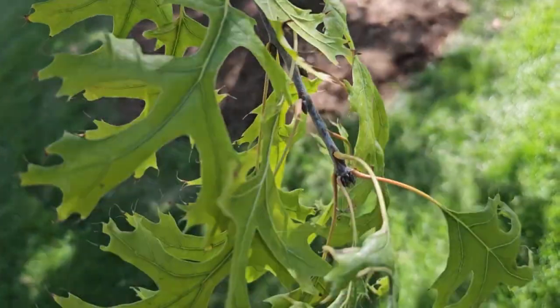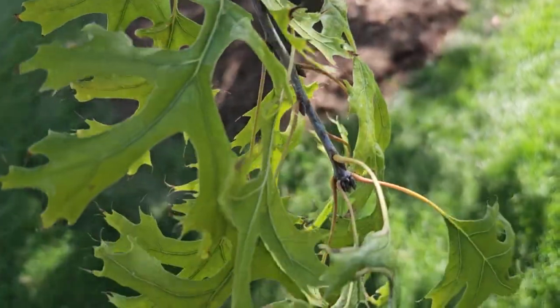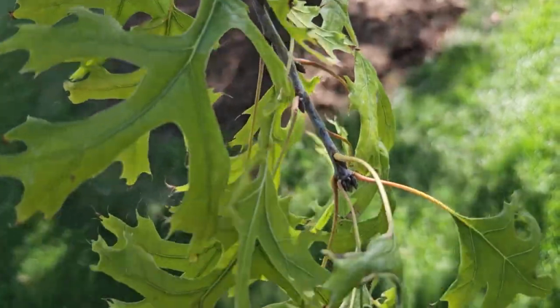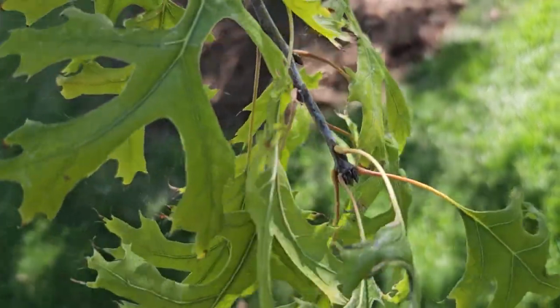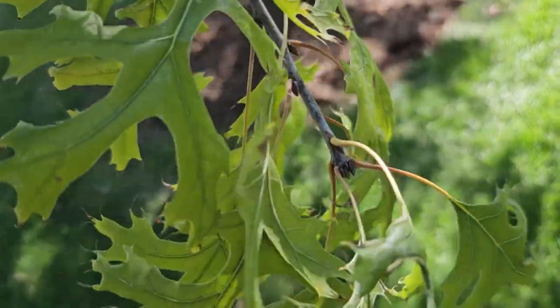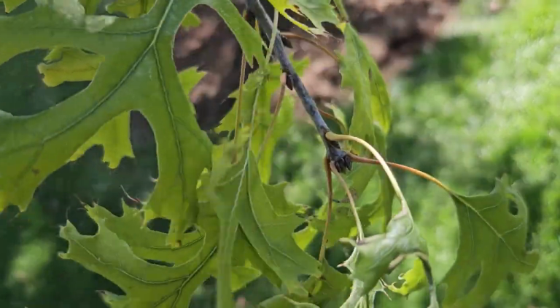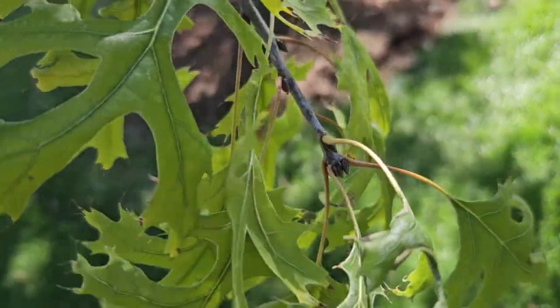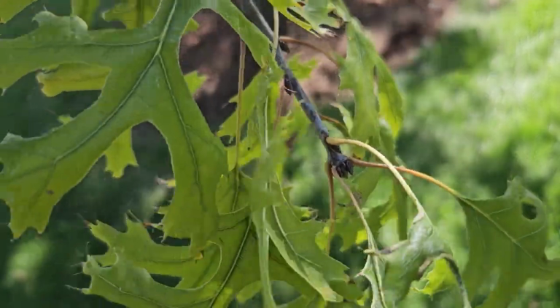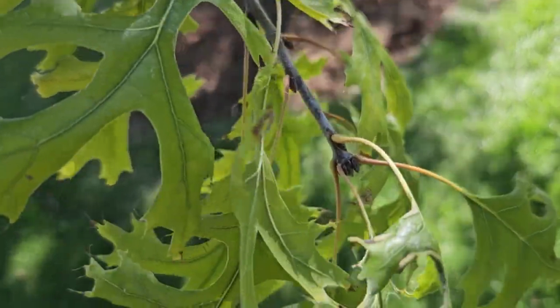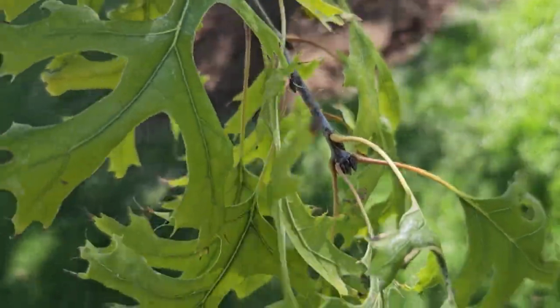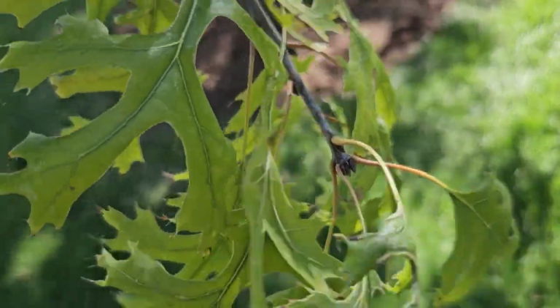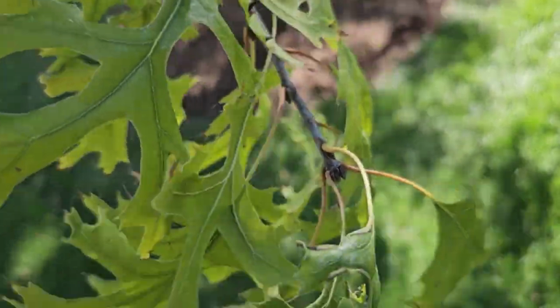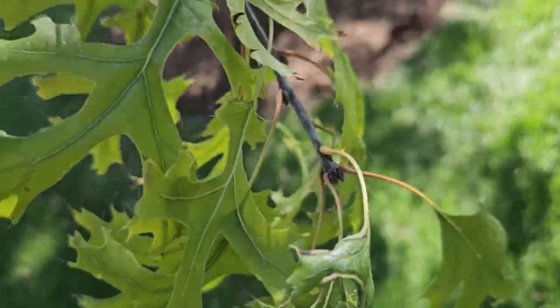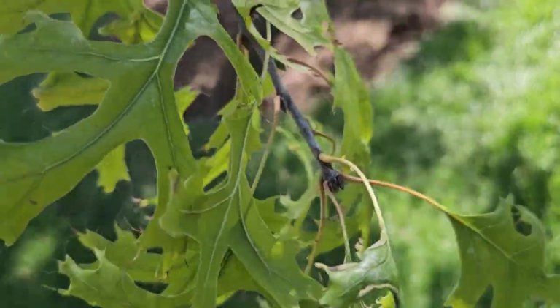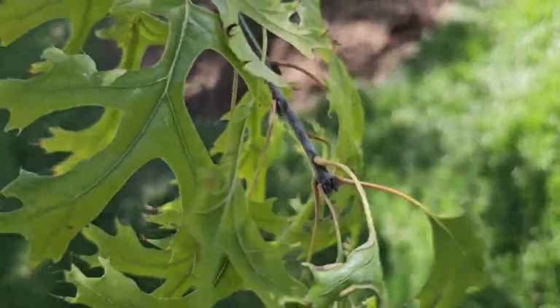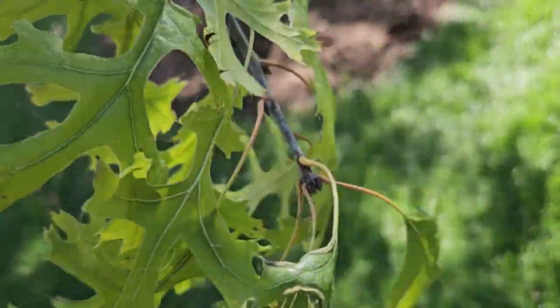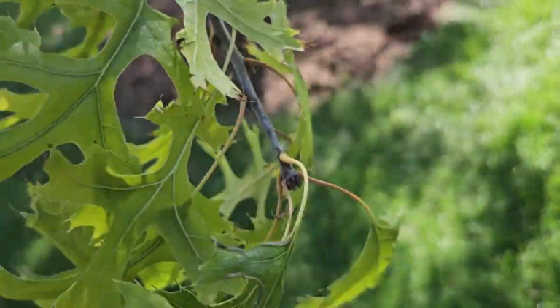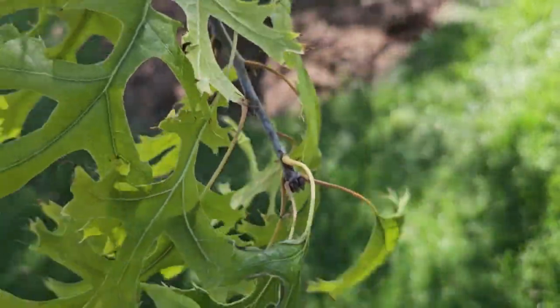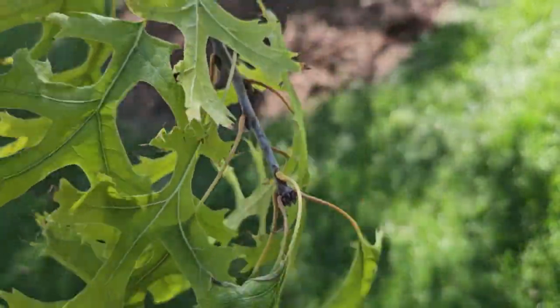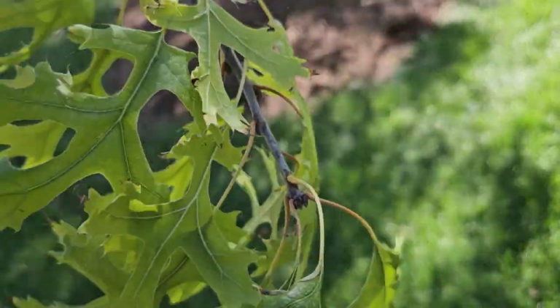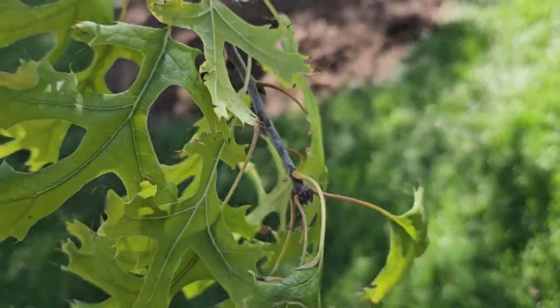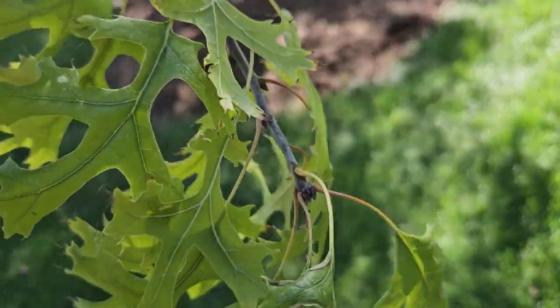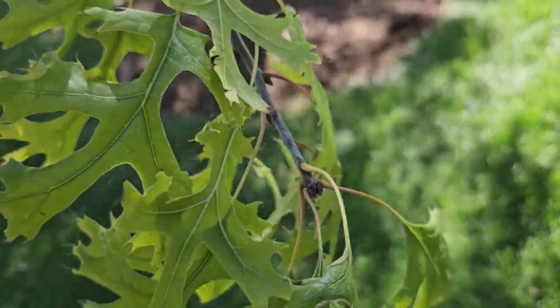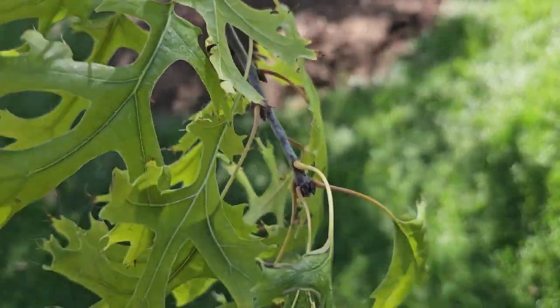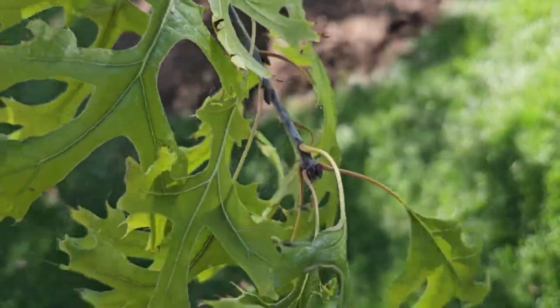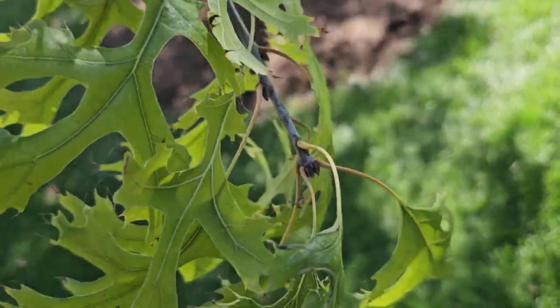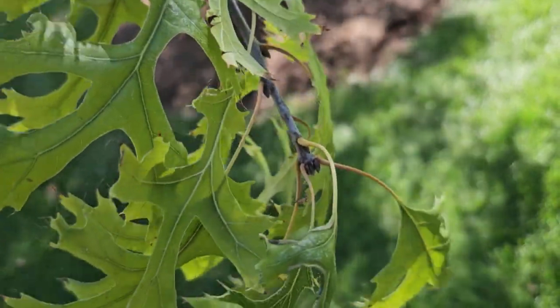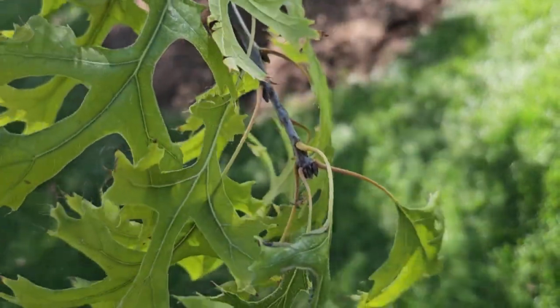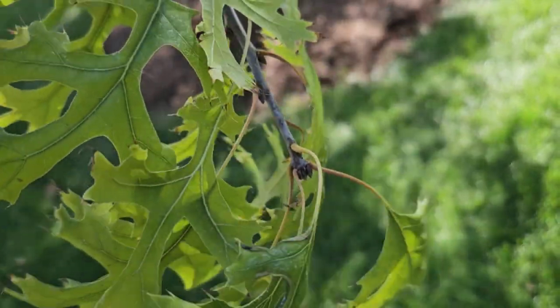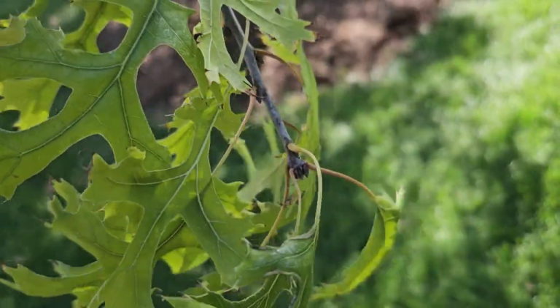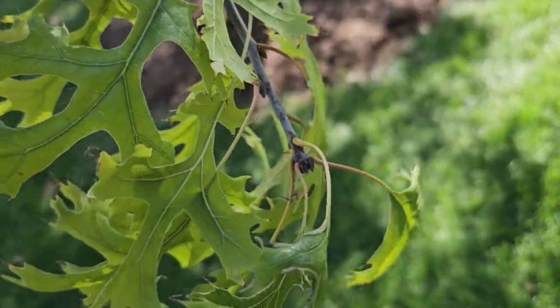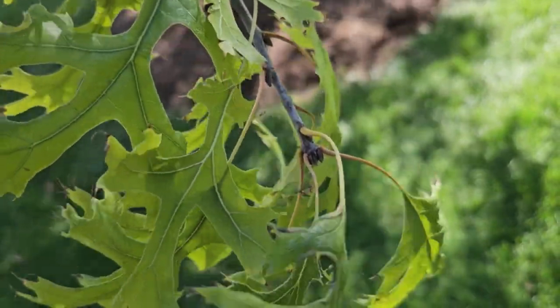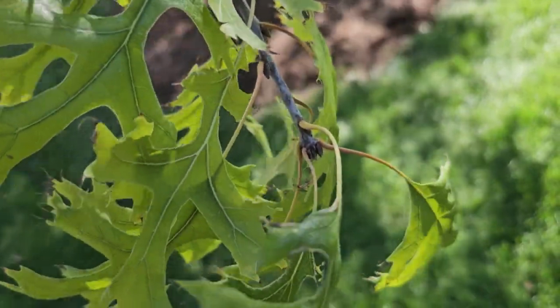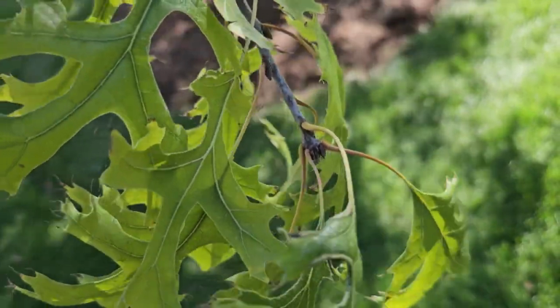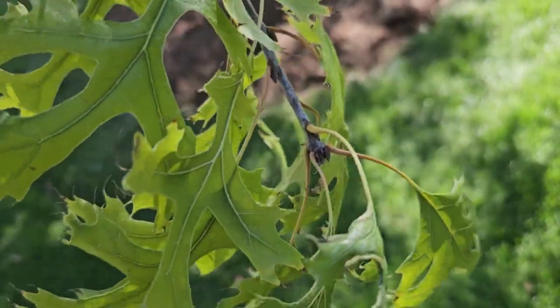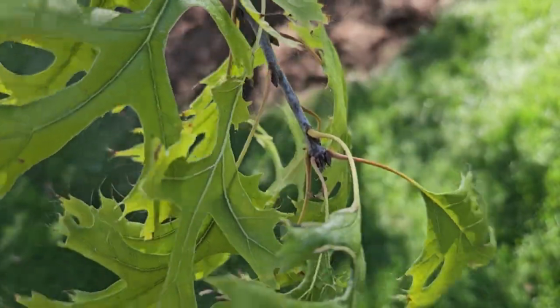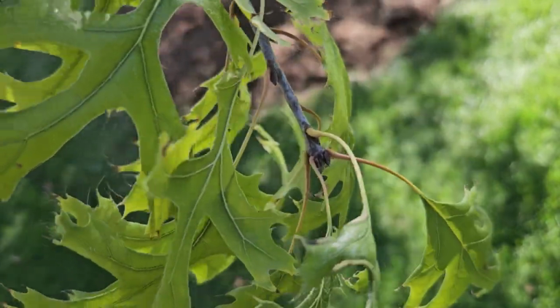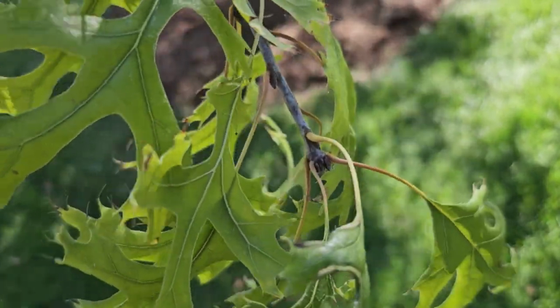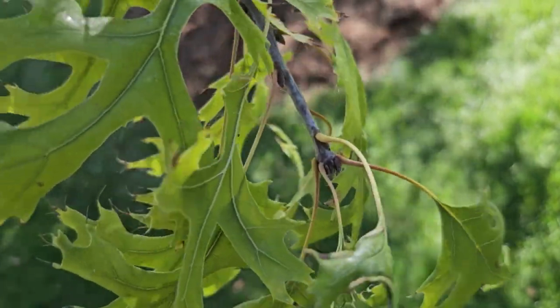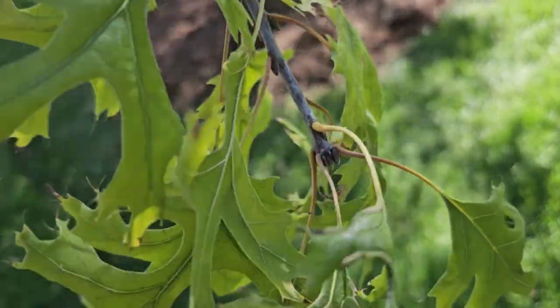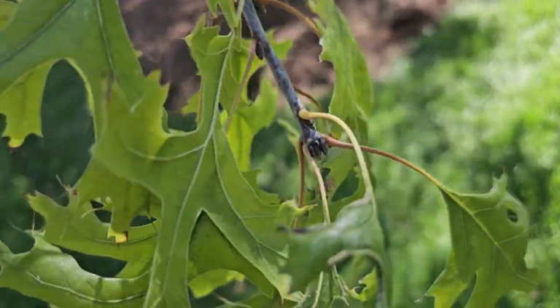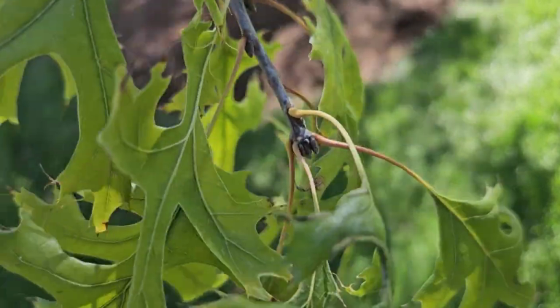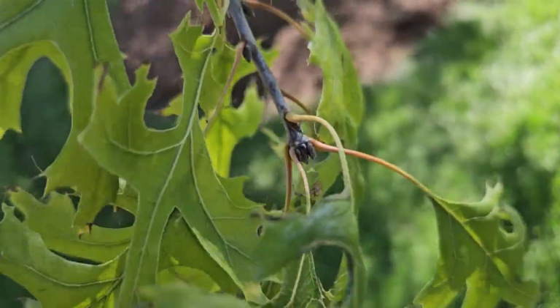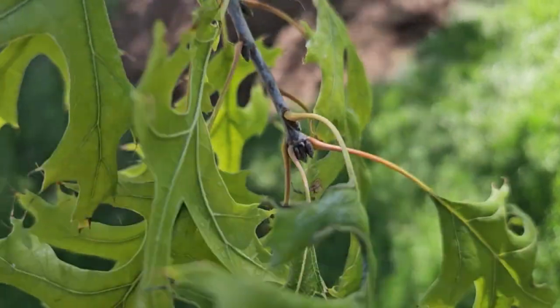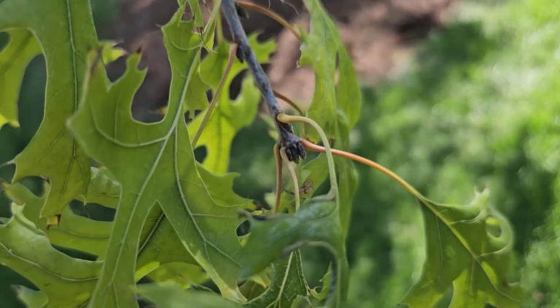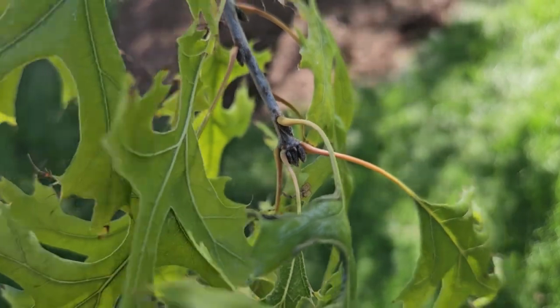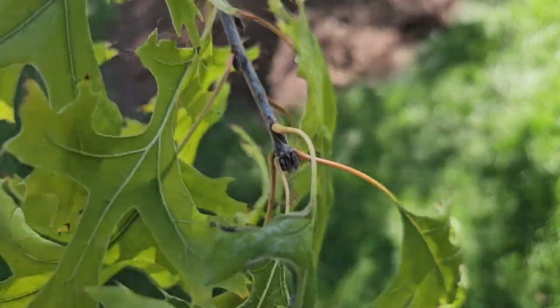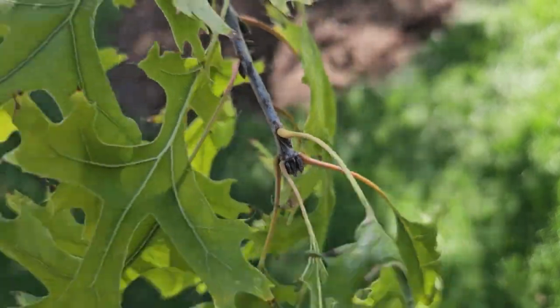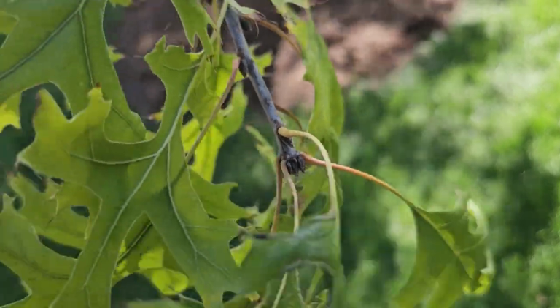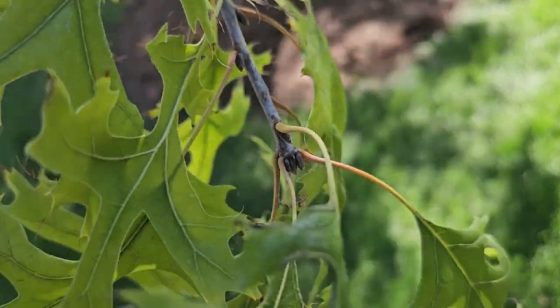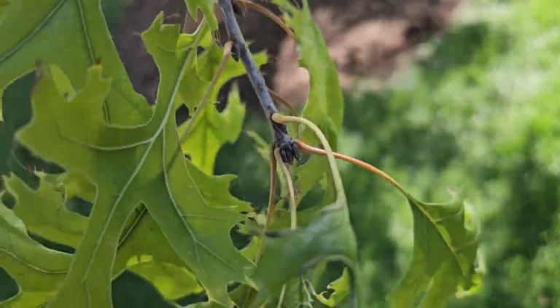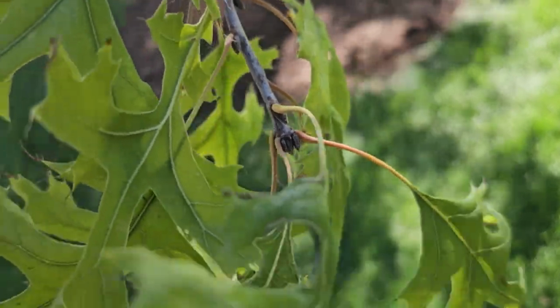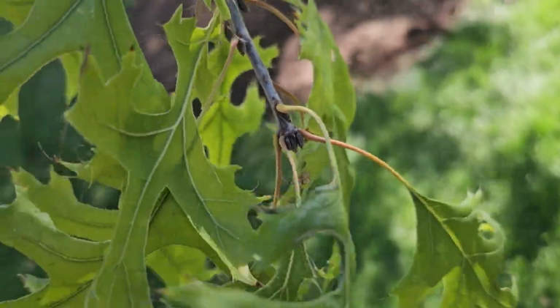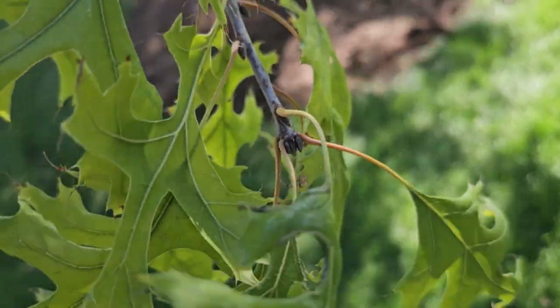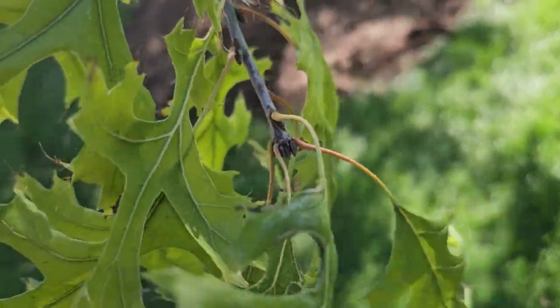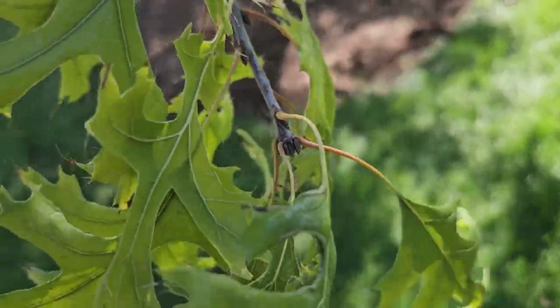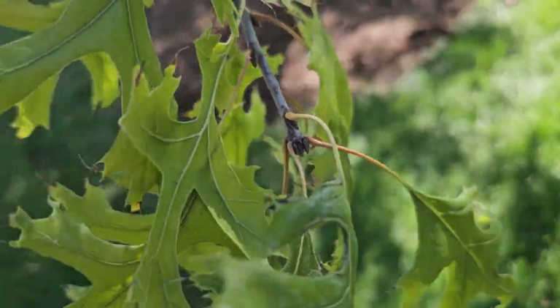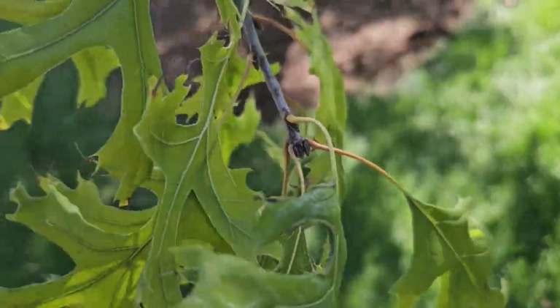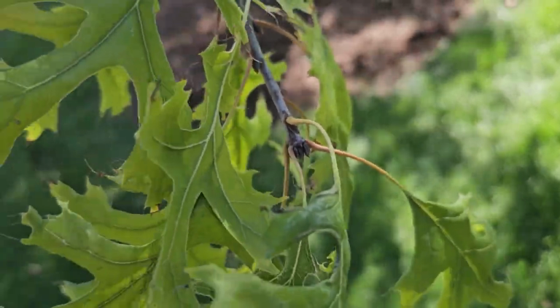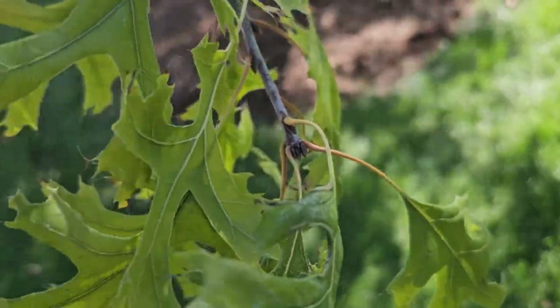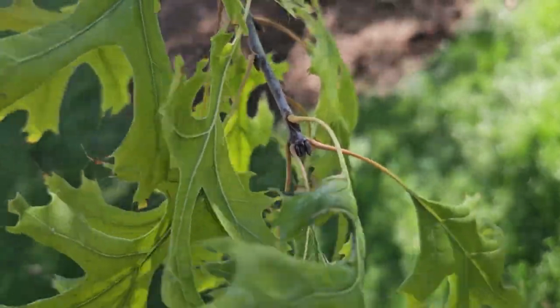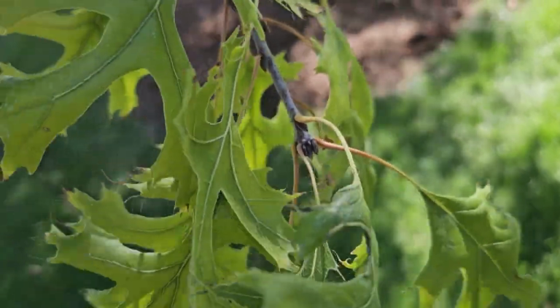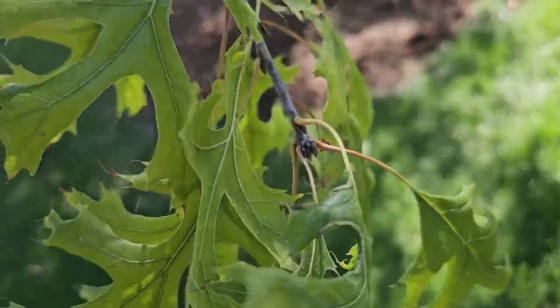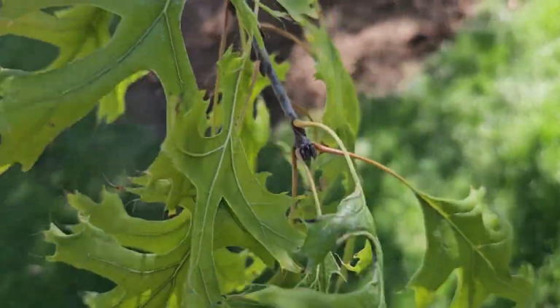The twigs have a tendency to become a medium to dark gray, and very dark and sharply pointed buds.